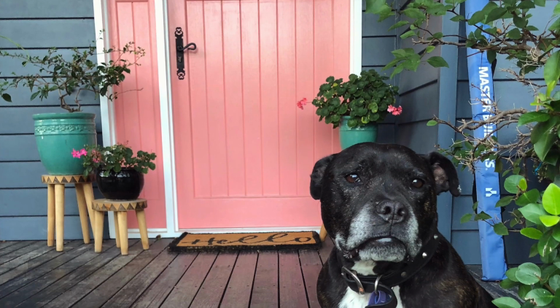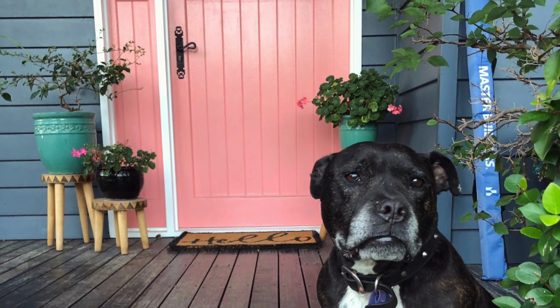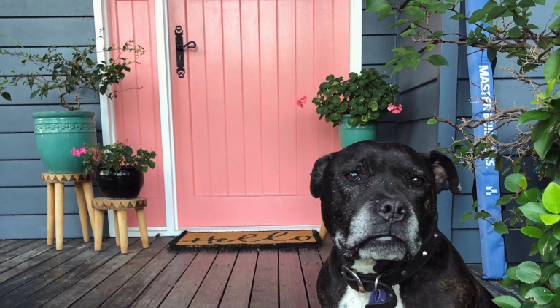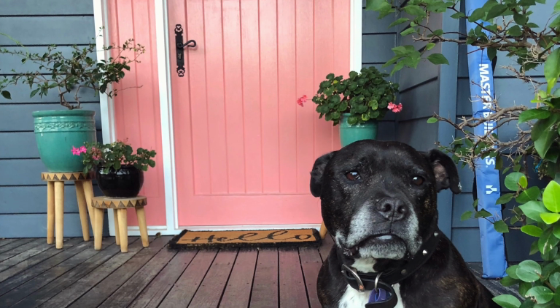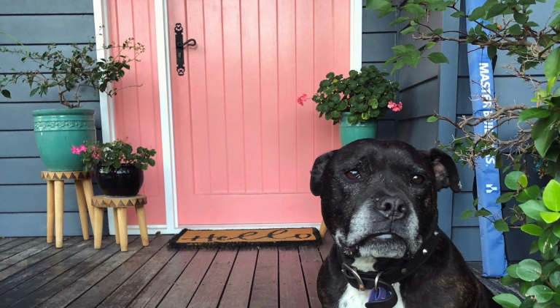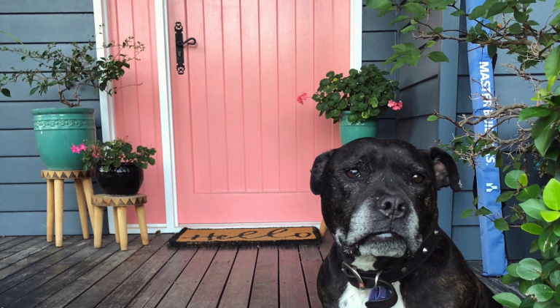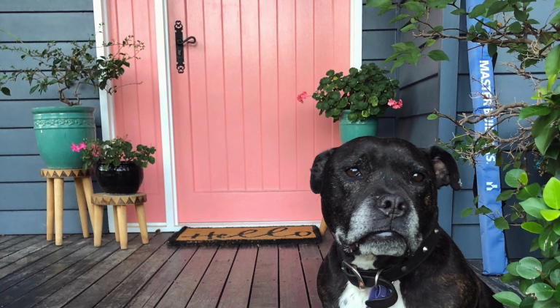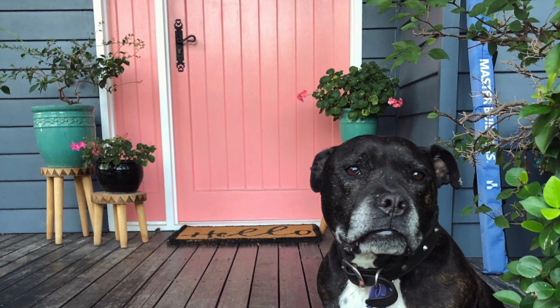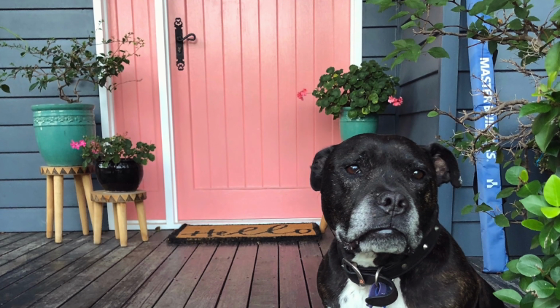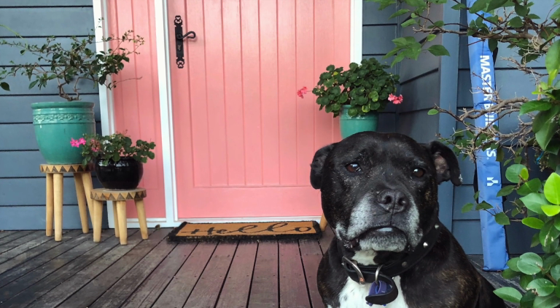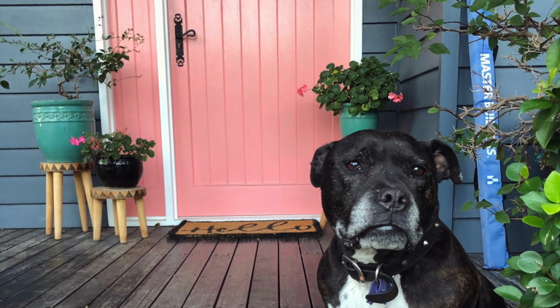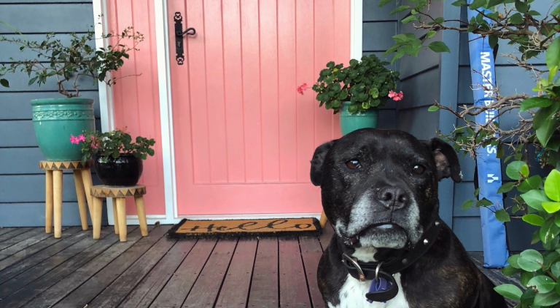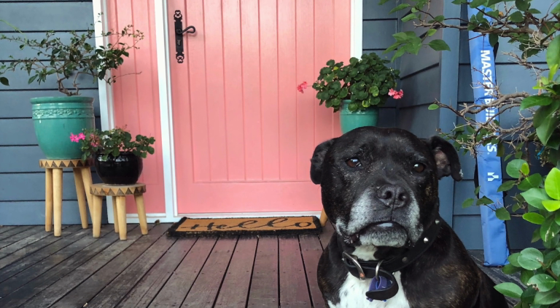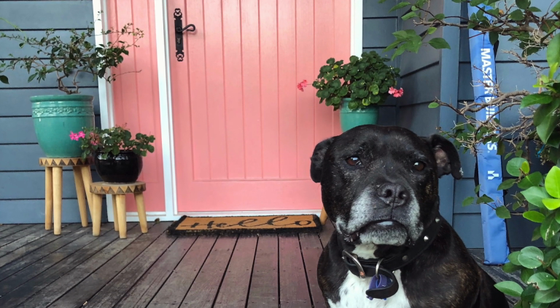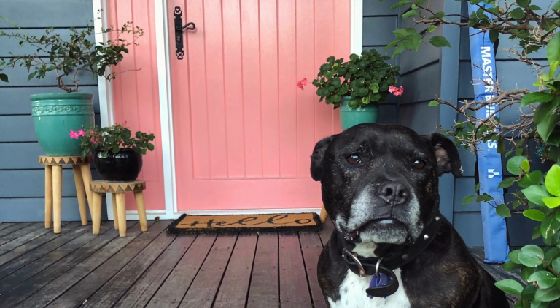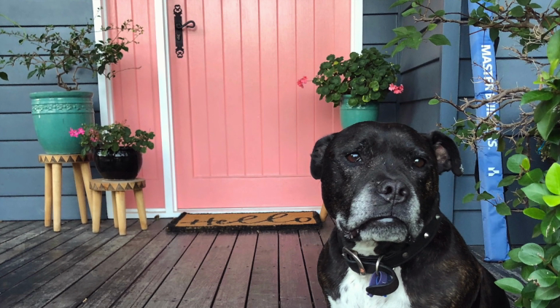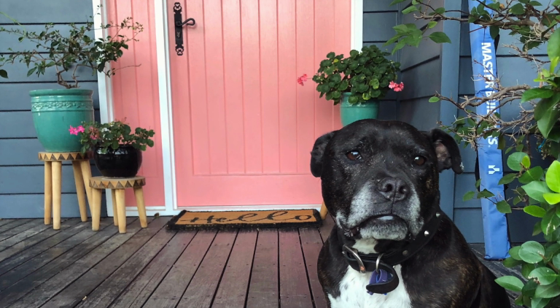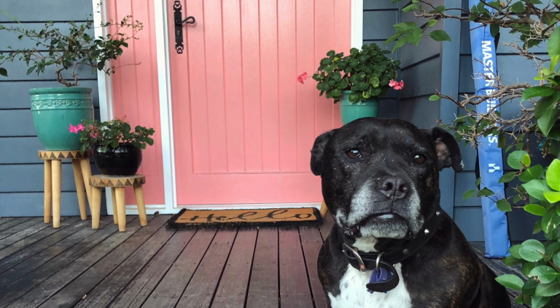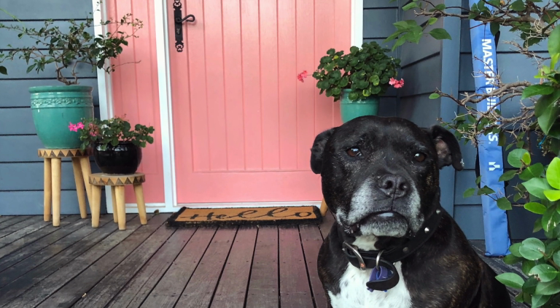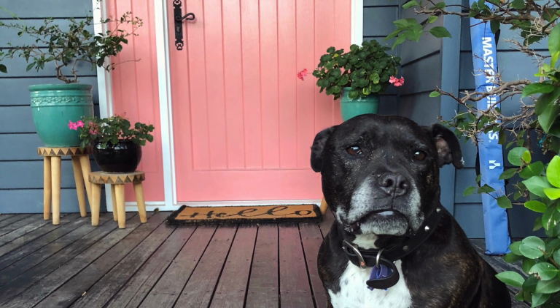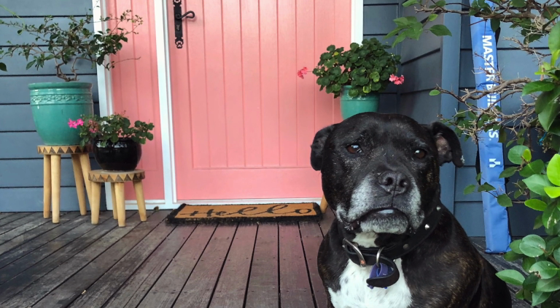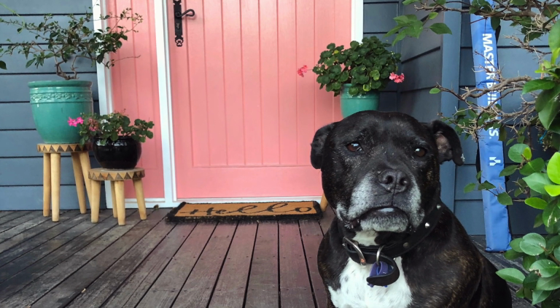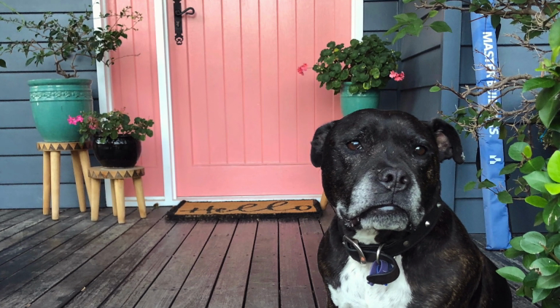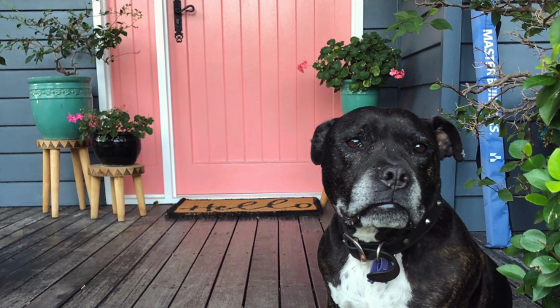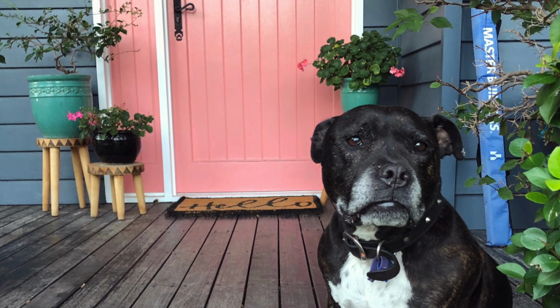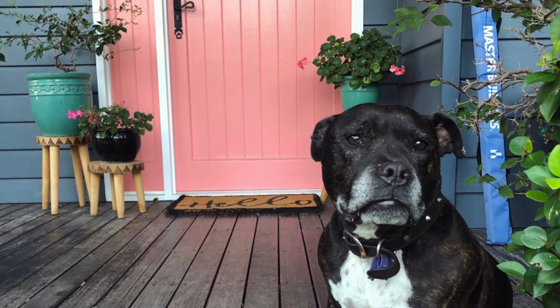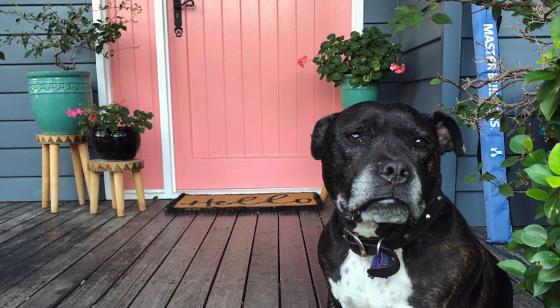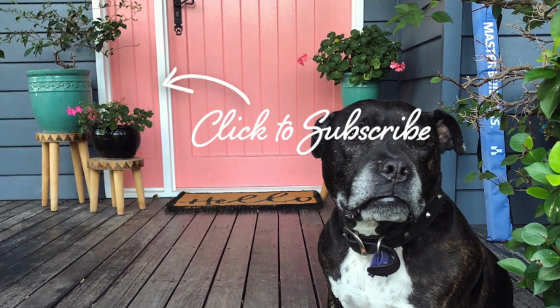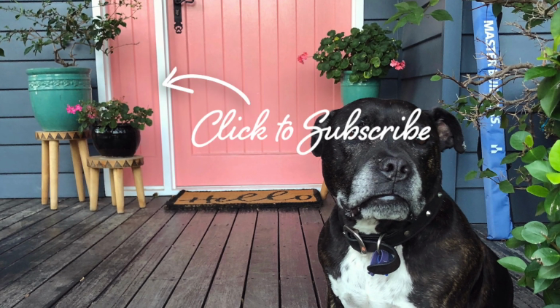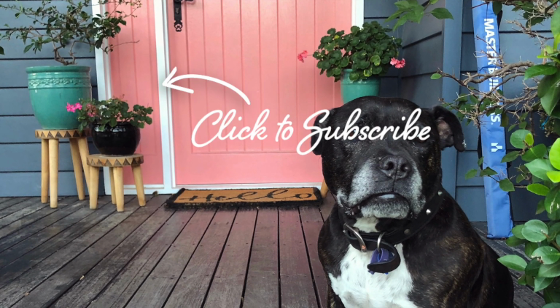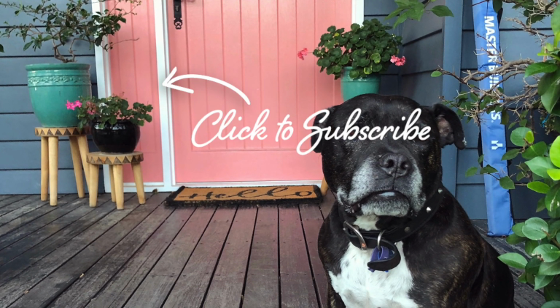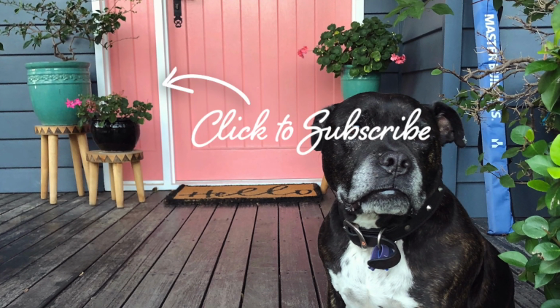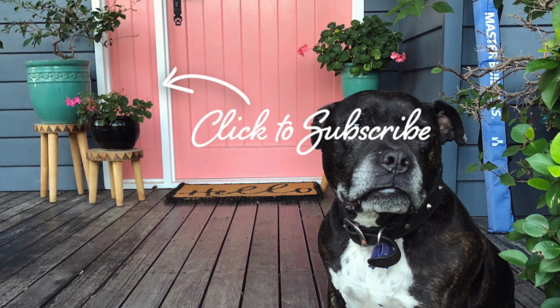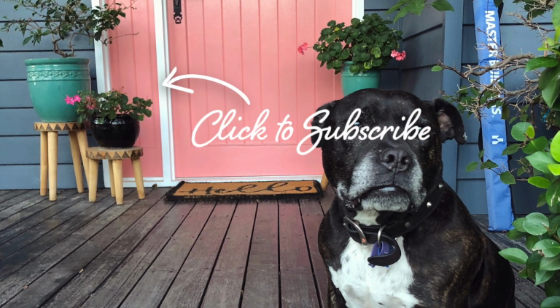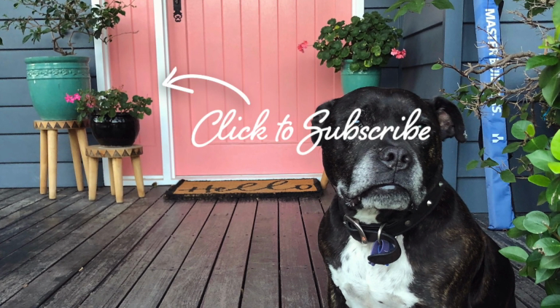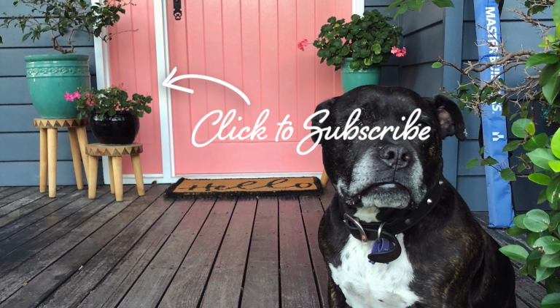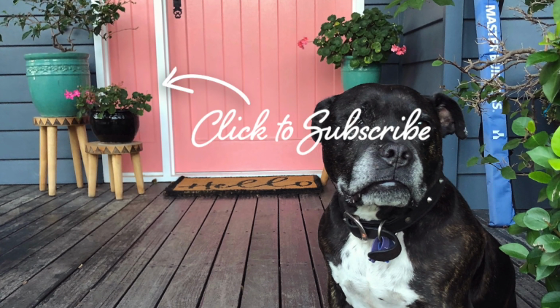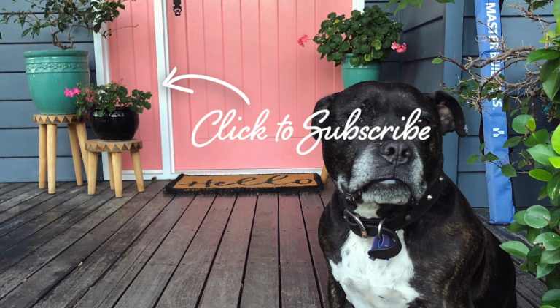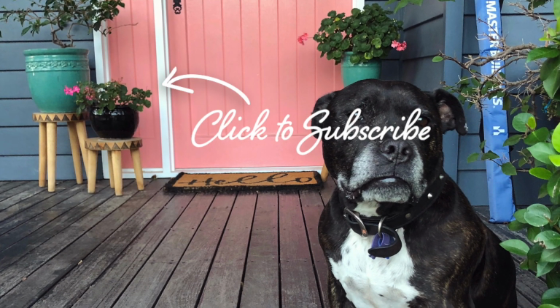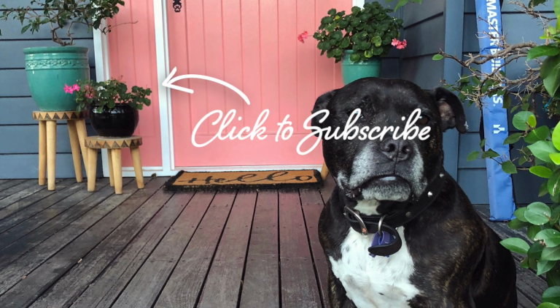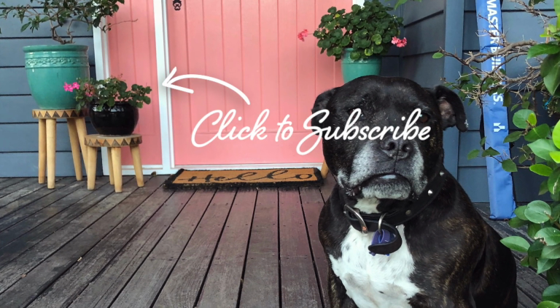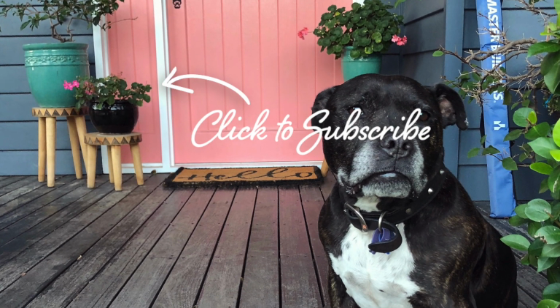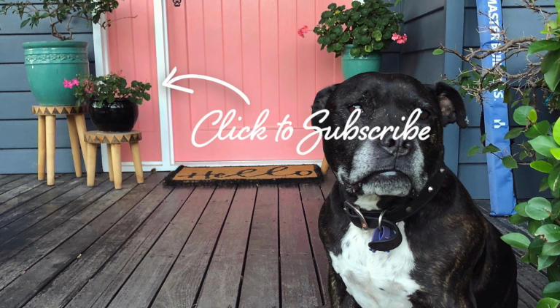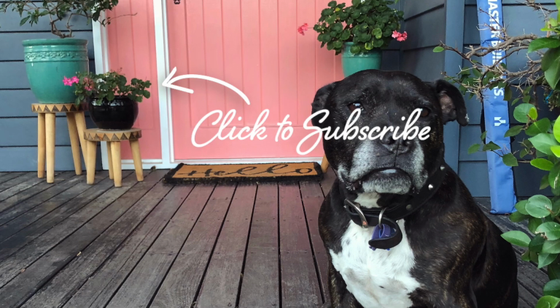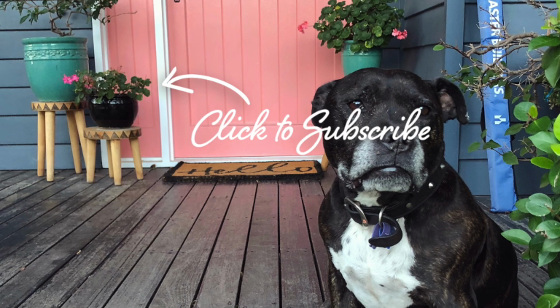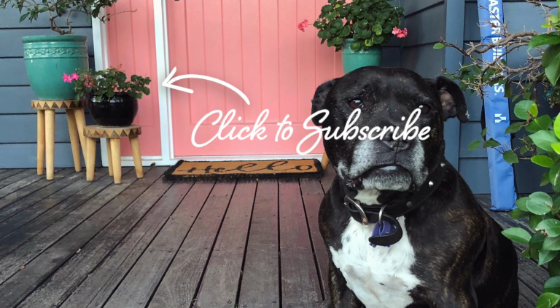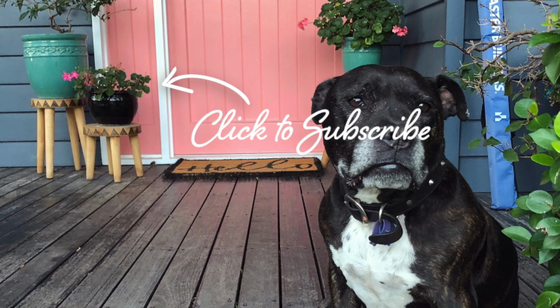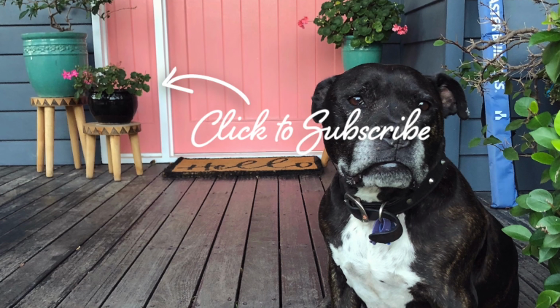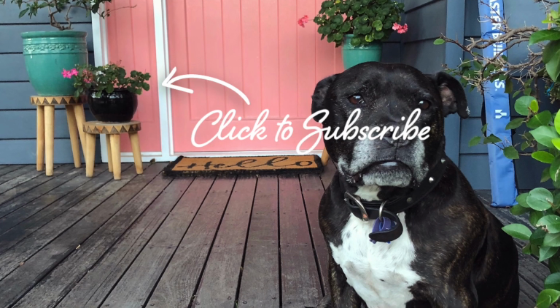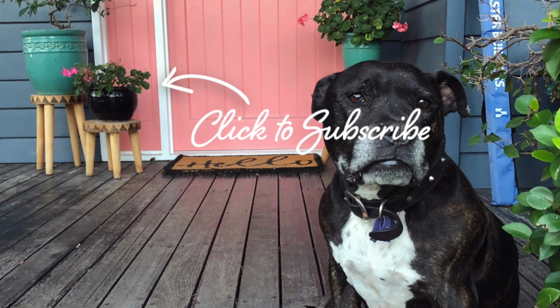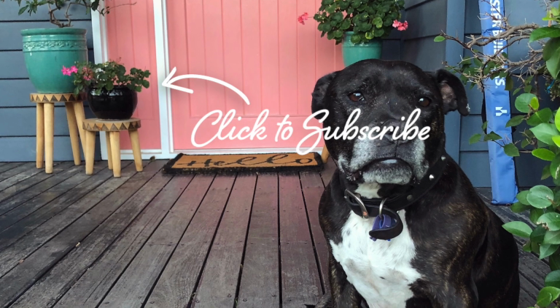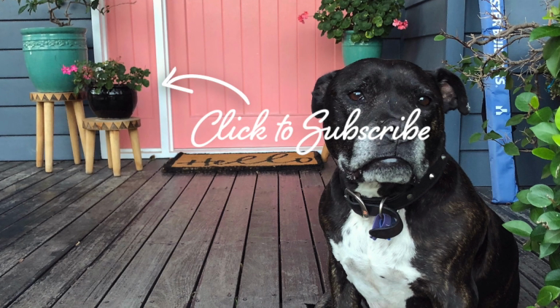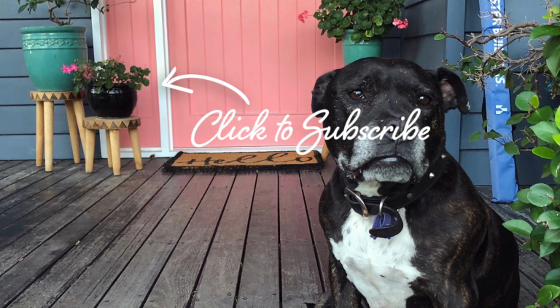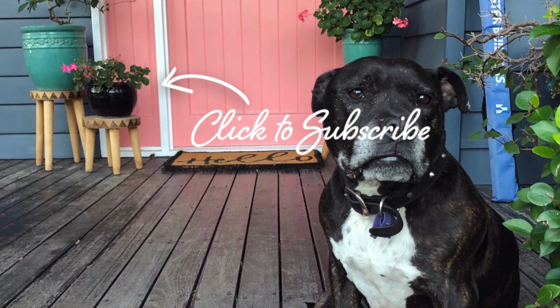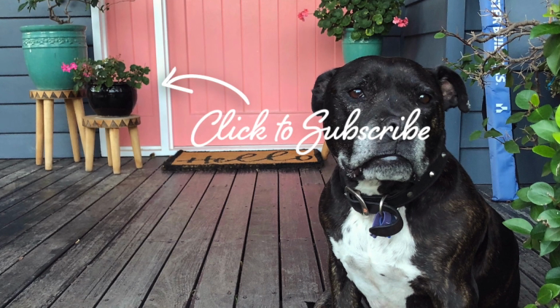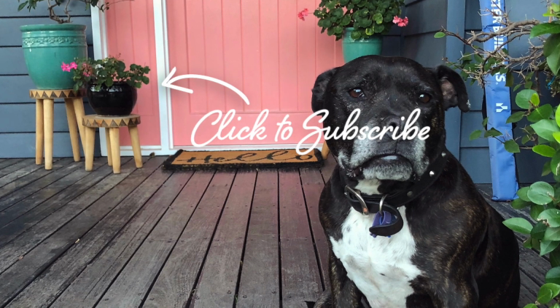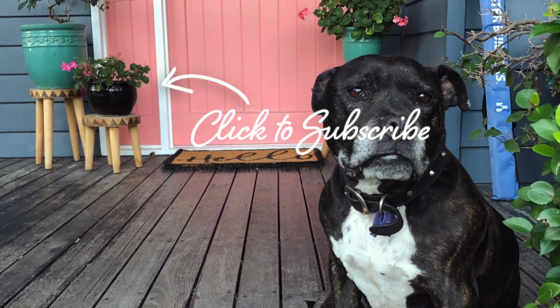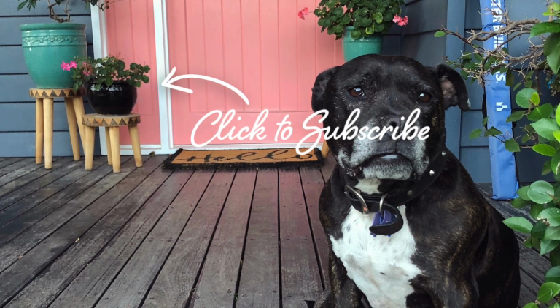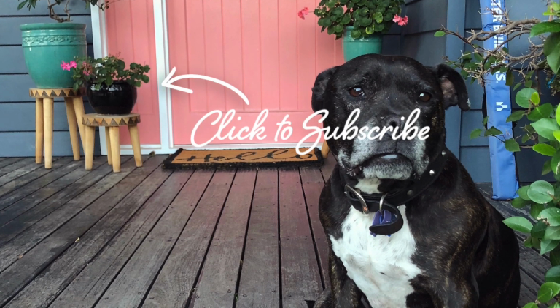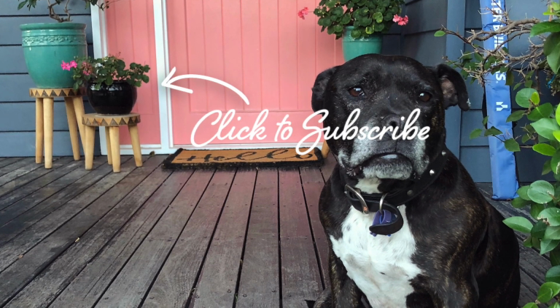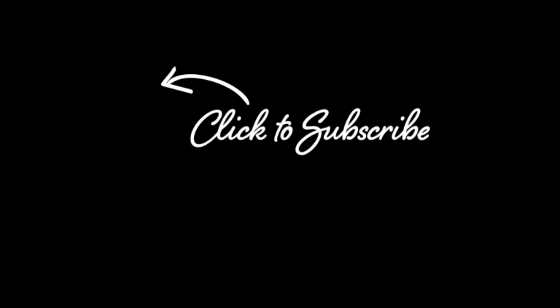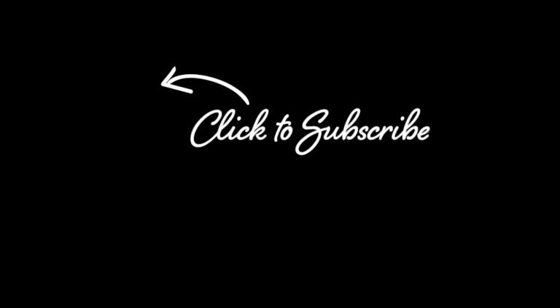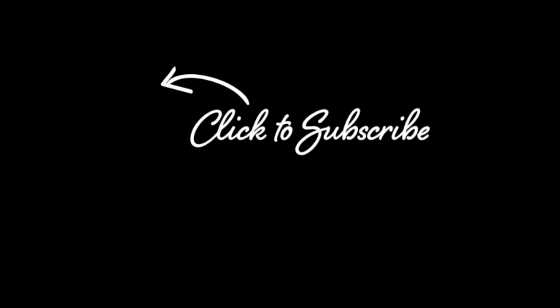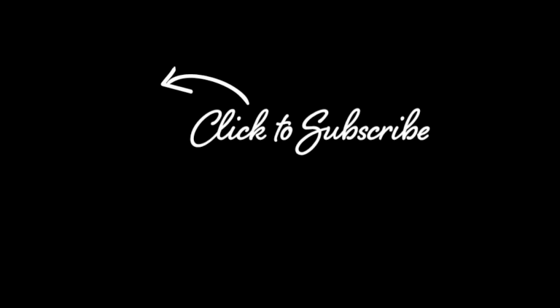That's all for now. Thanks for watching — if you could please hit the subscribe button, that would be great. Bye!